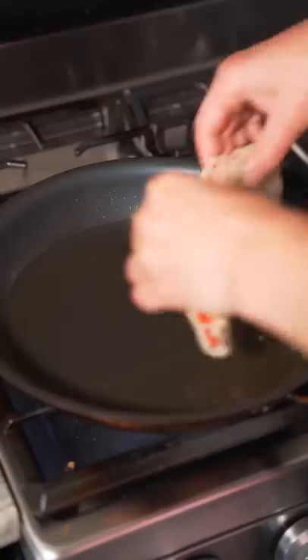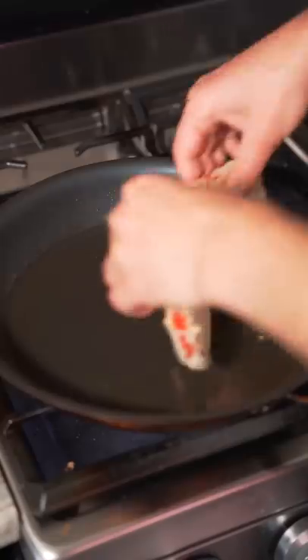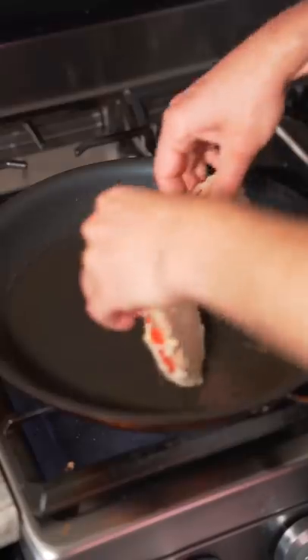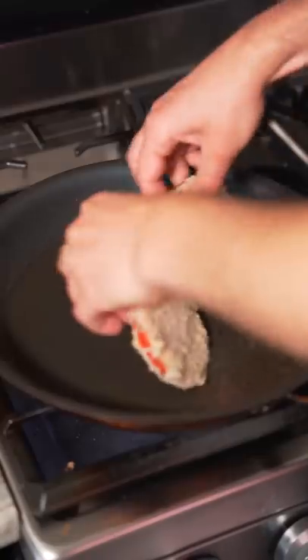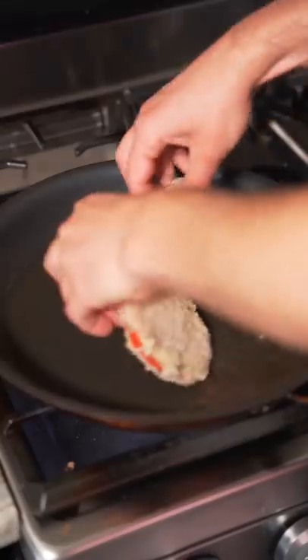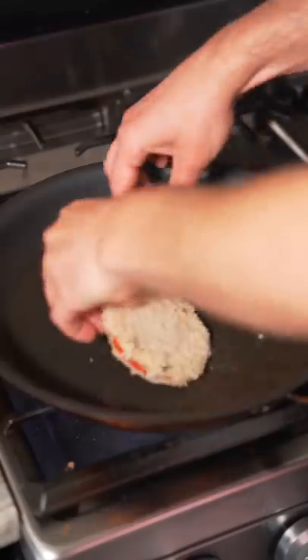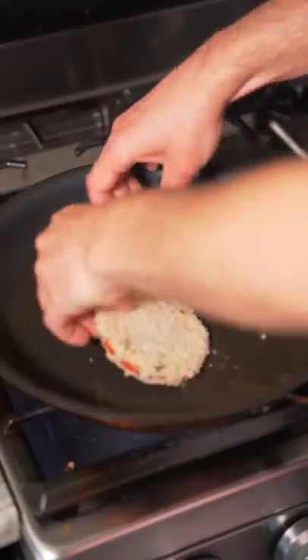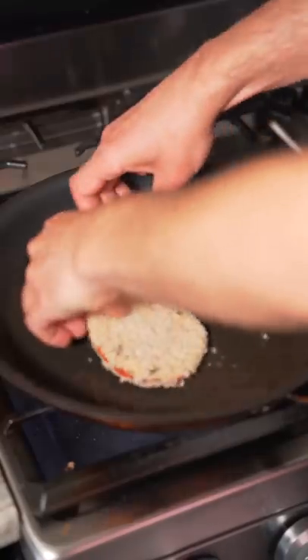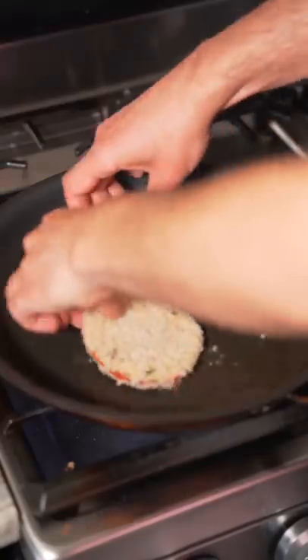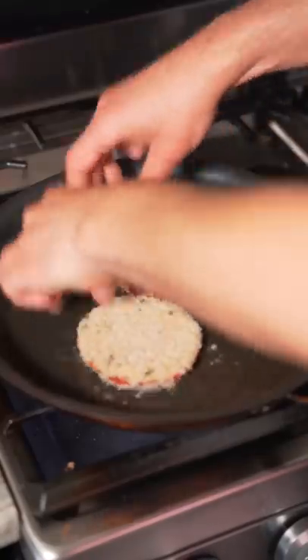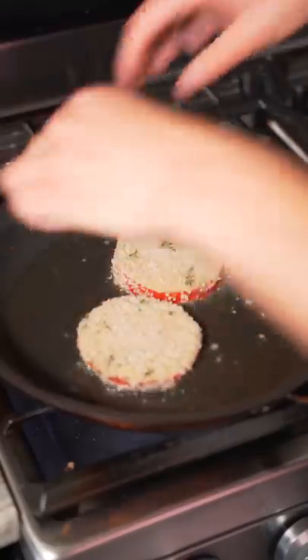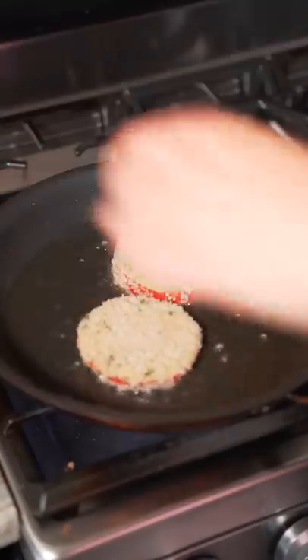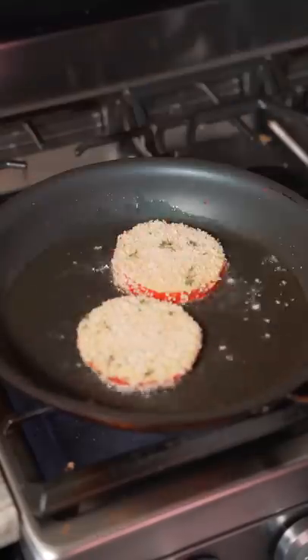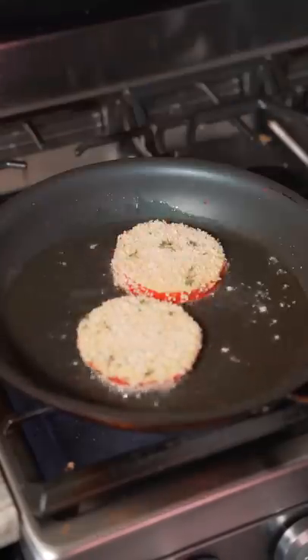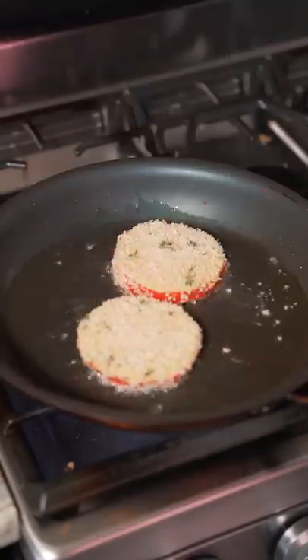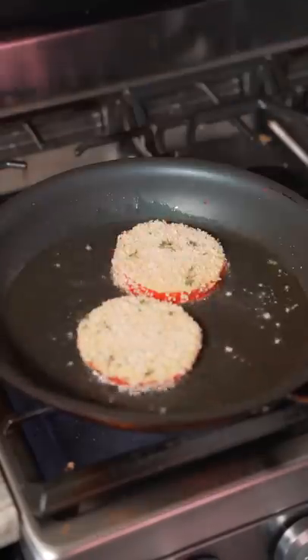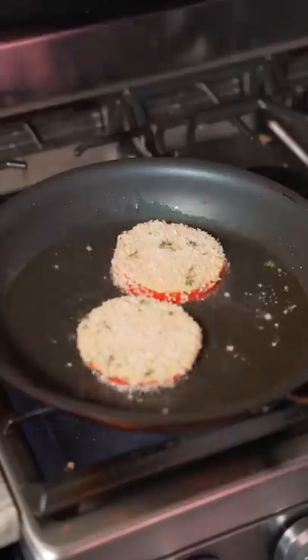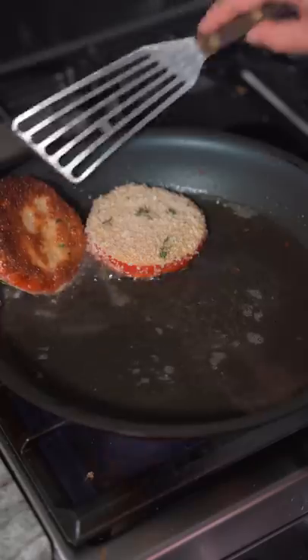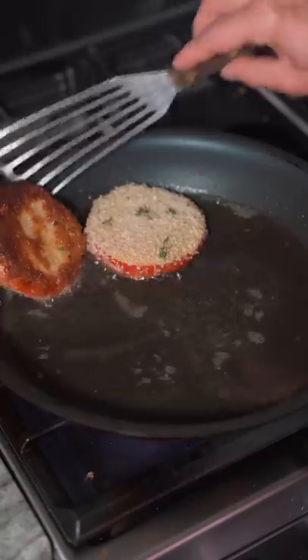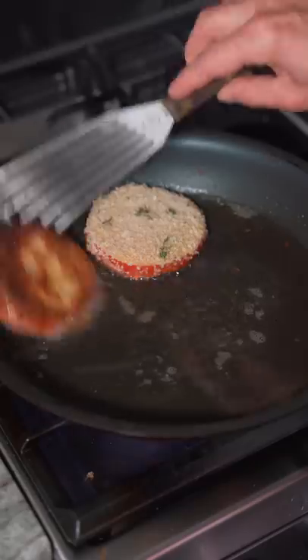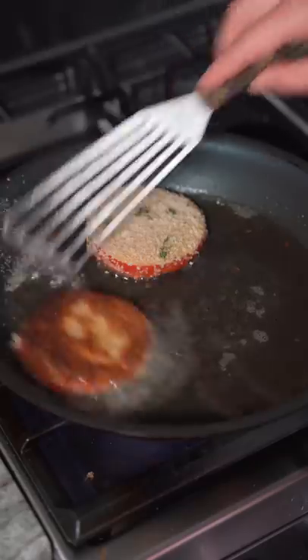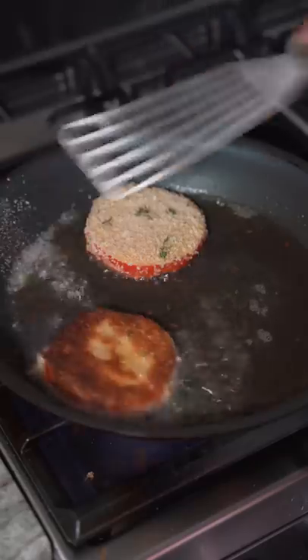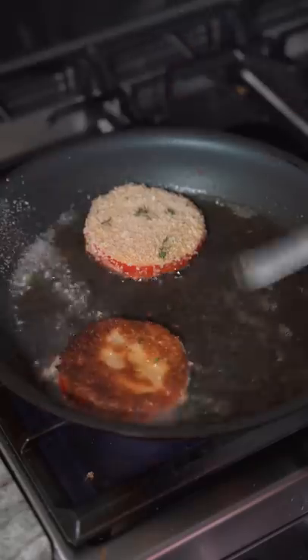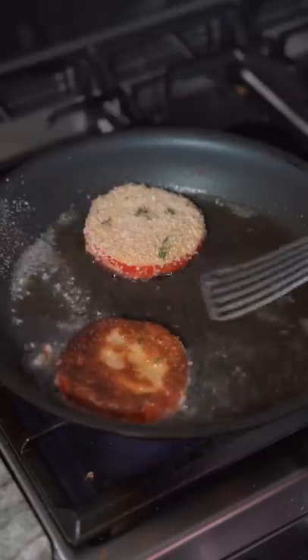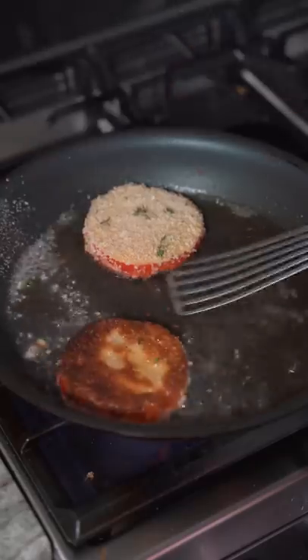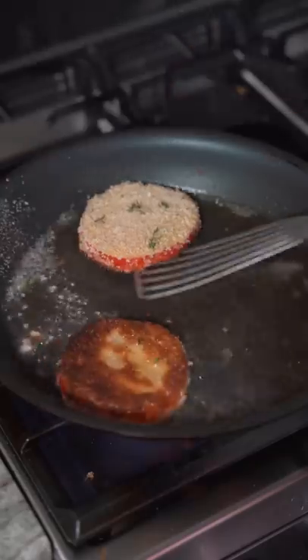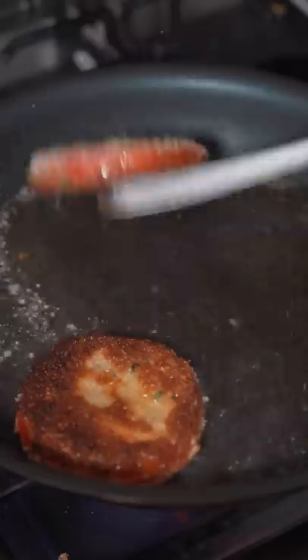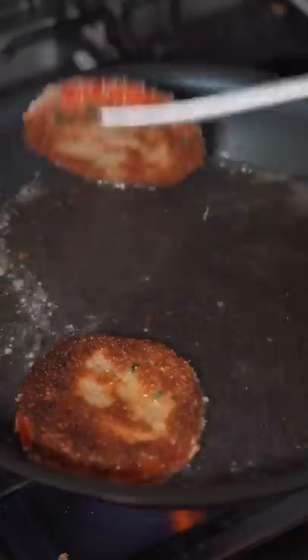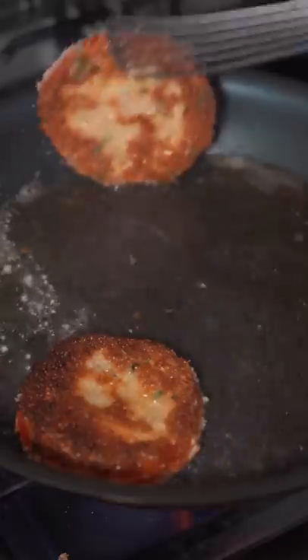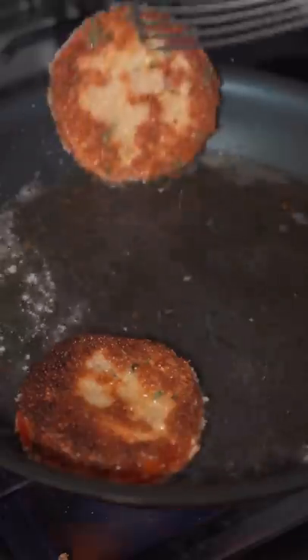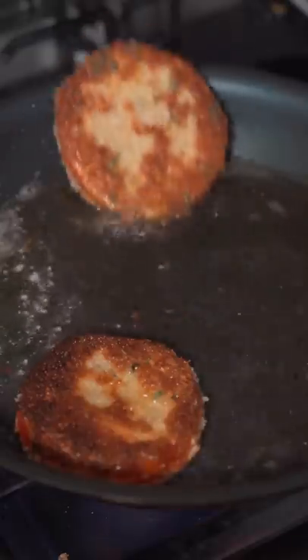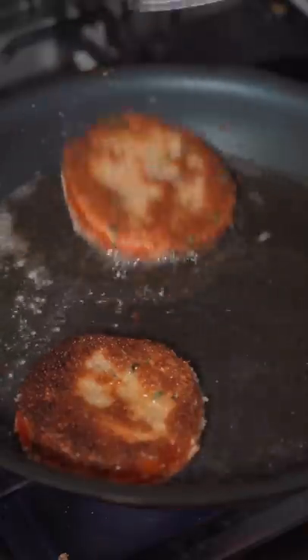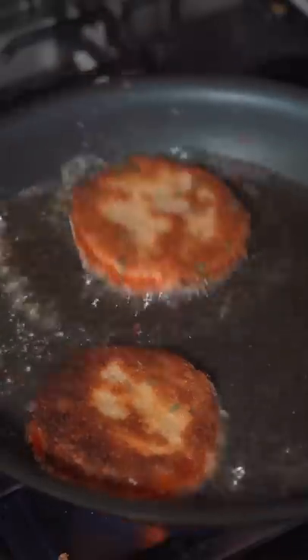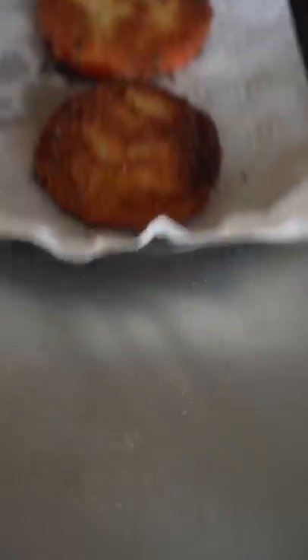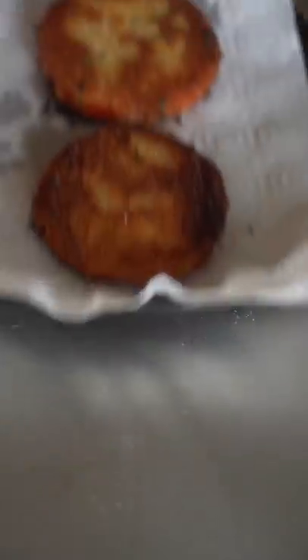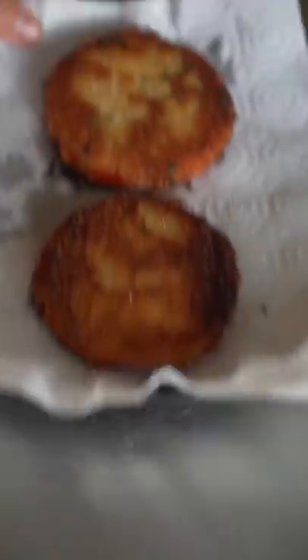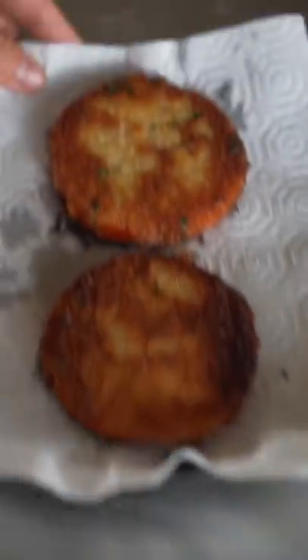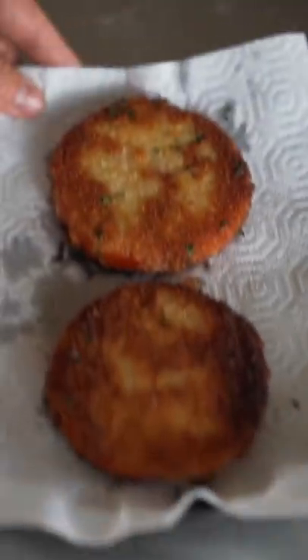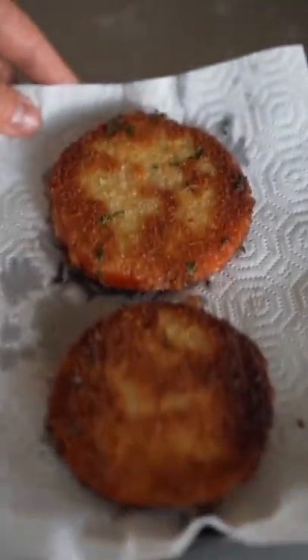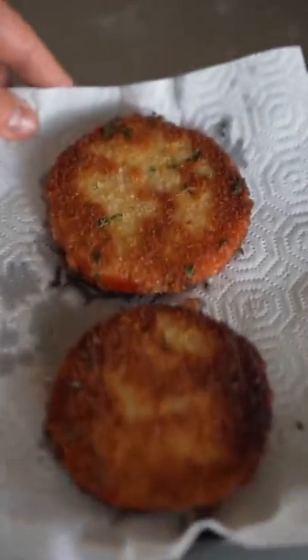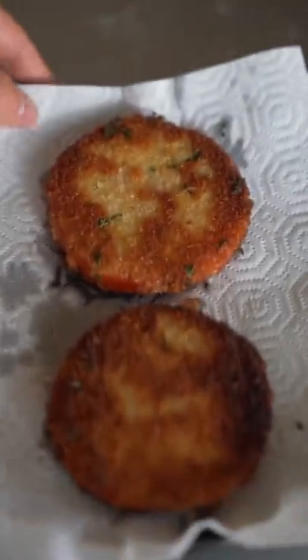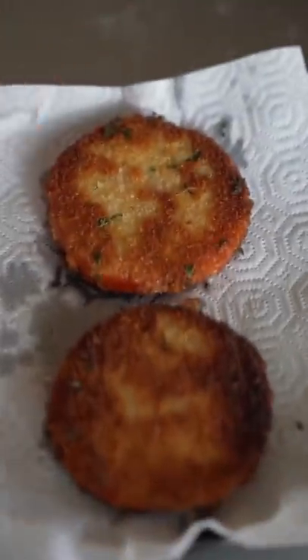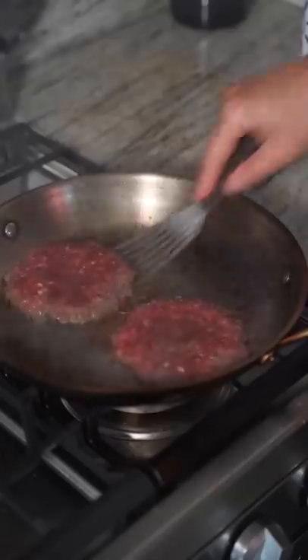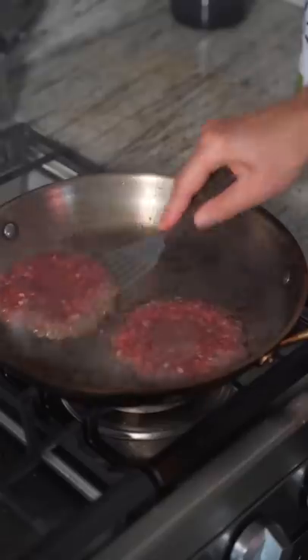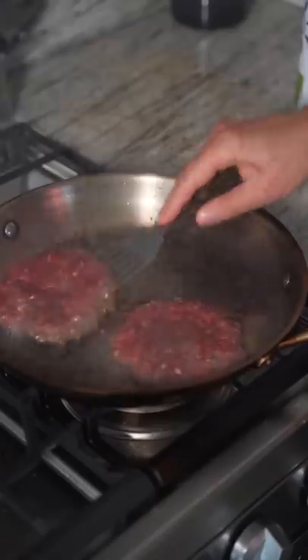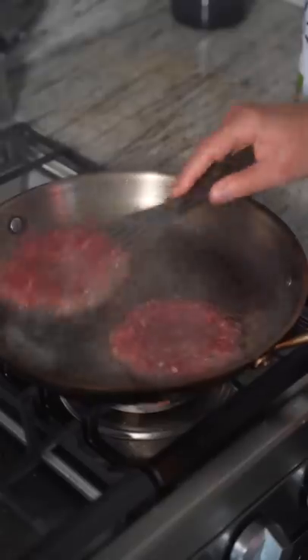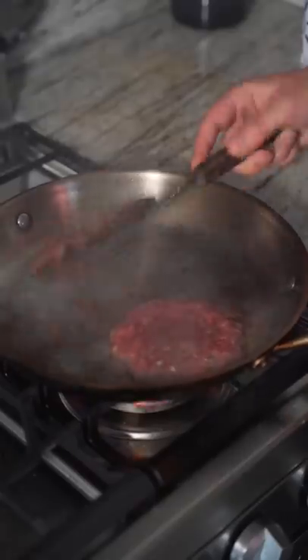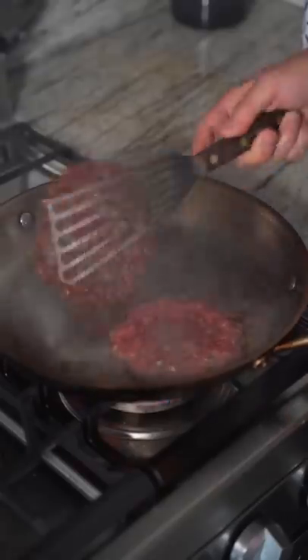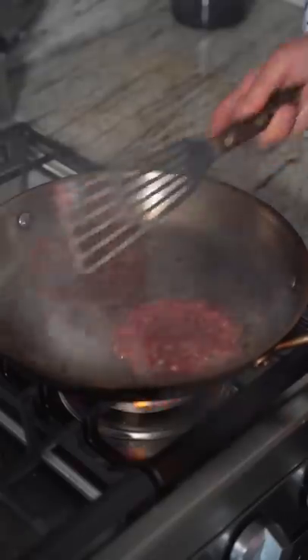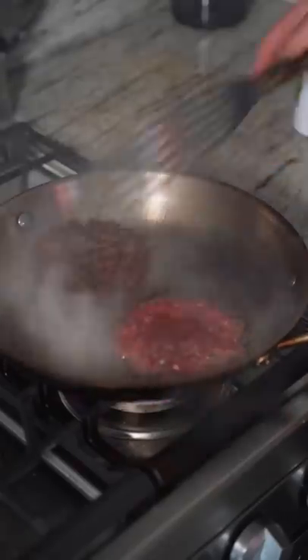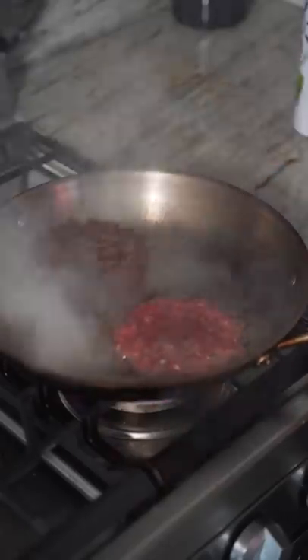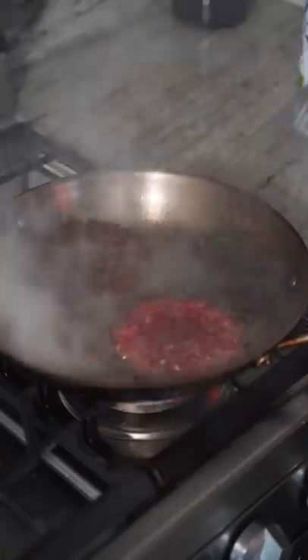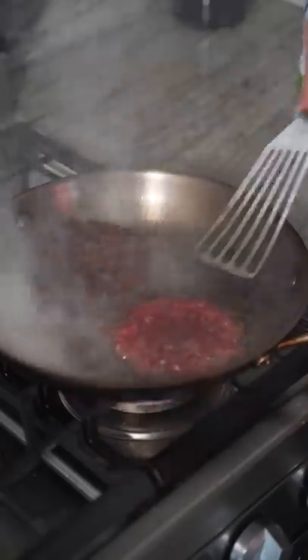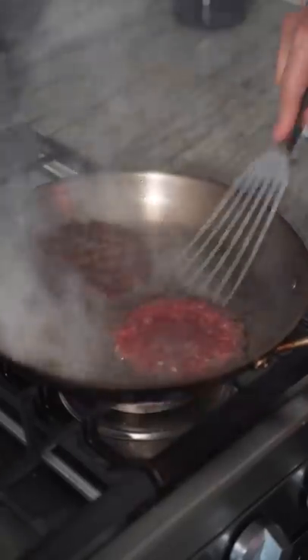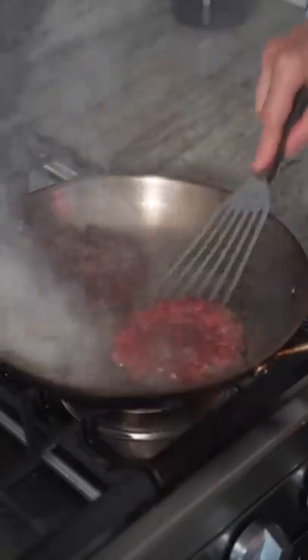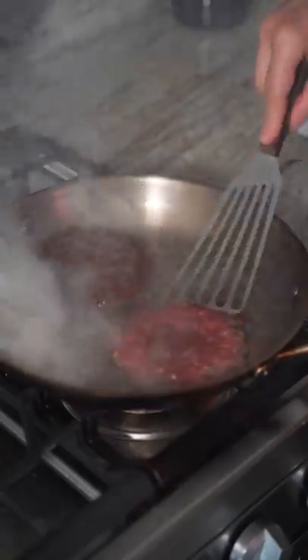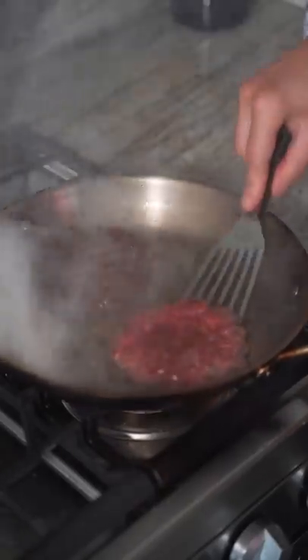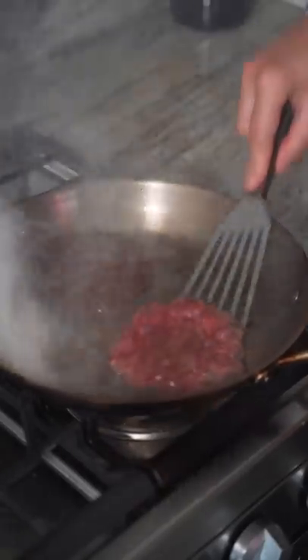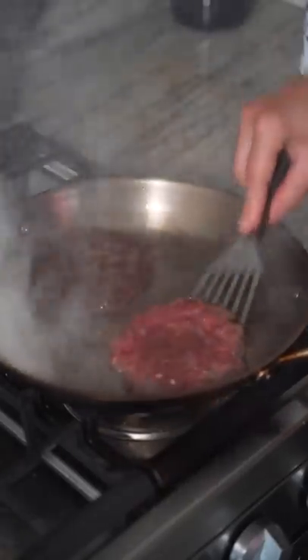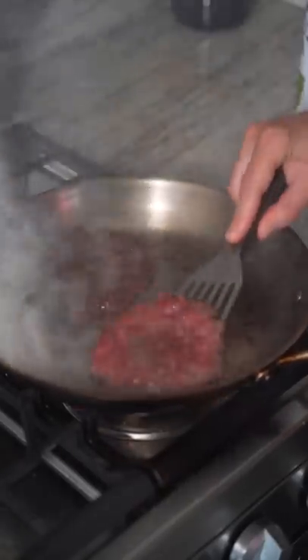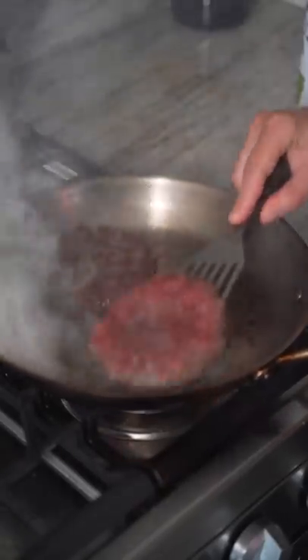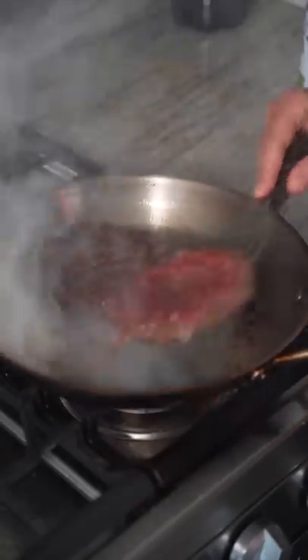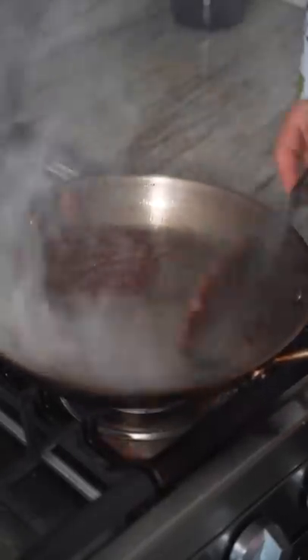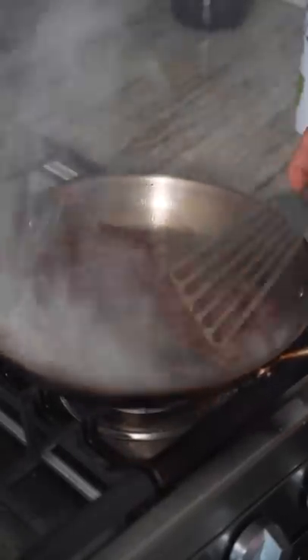We'll fry our tomatoes over medium heat, about 90 seconds and flip, and just drain them off.